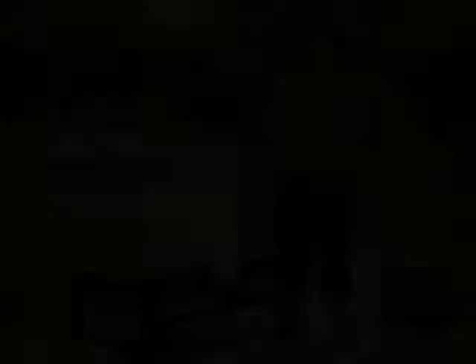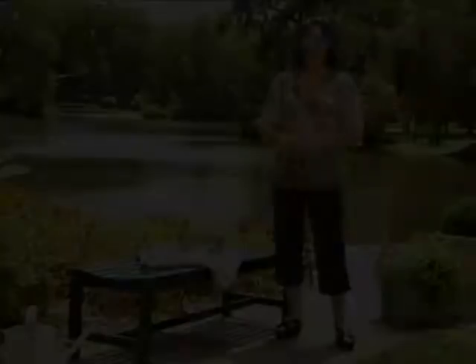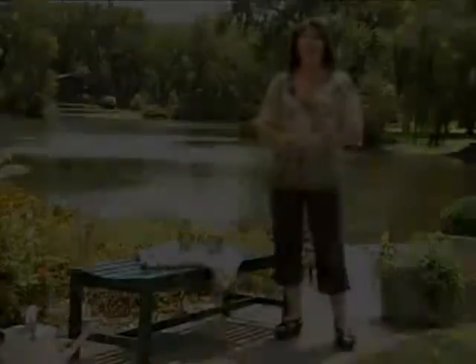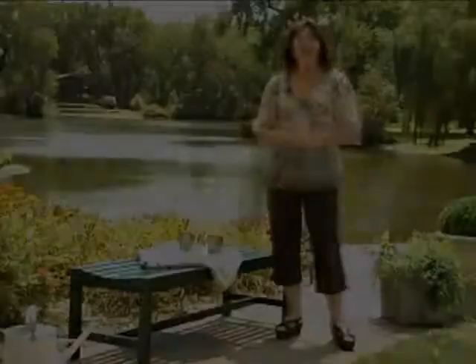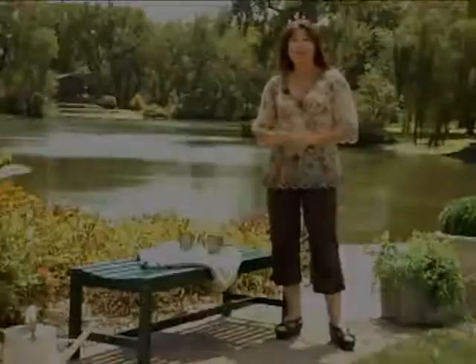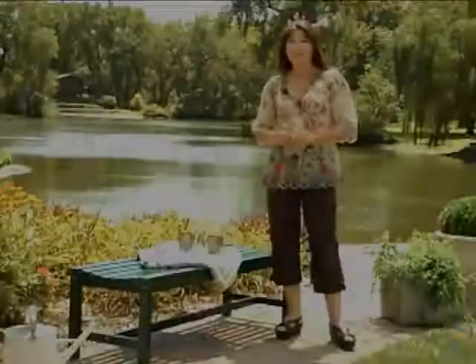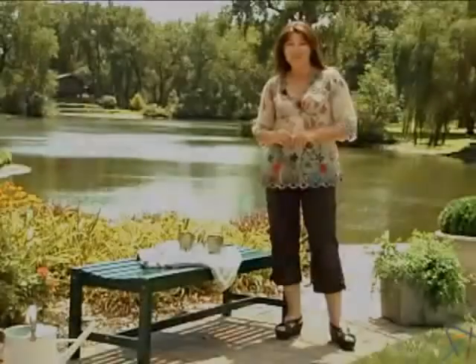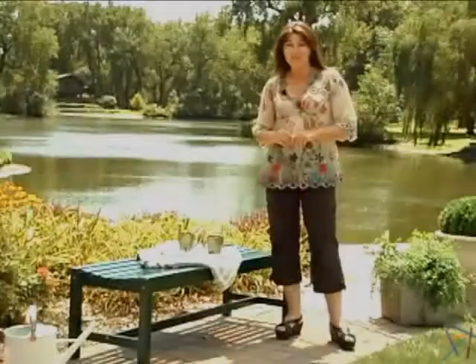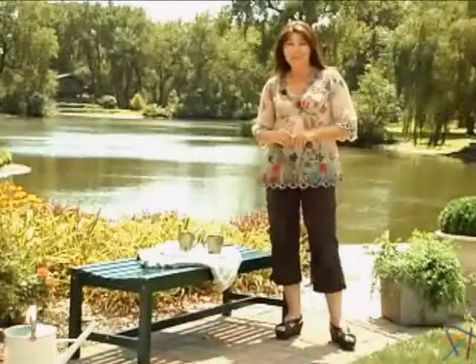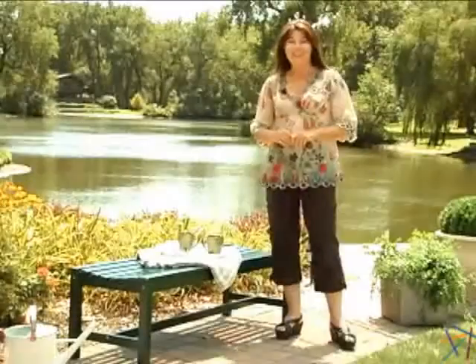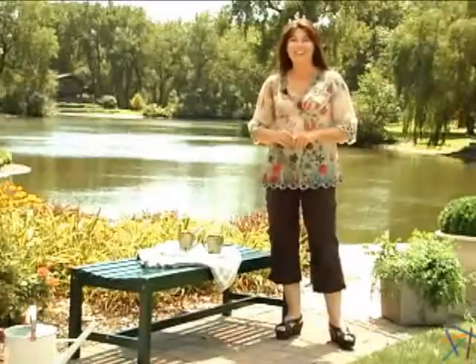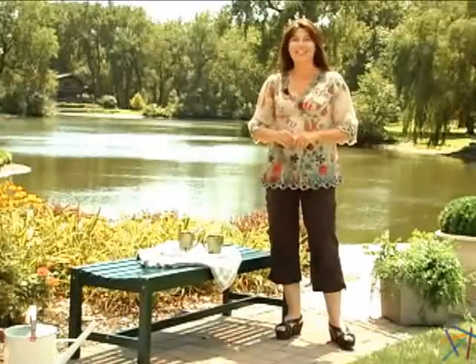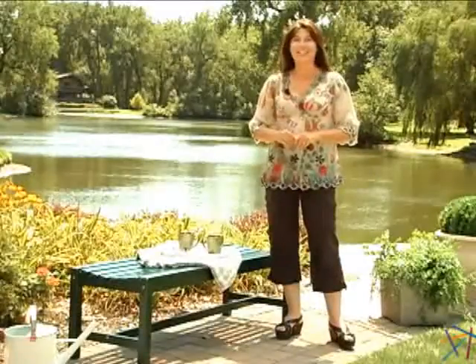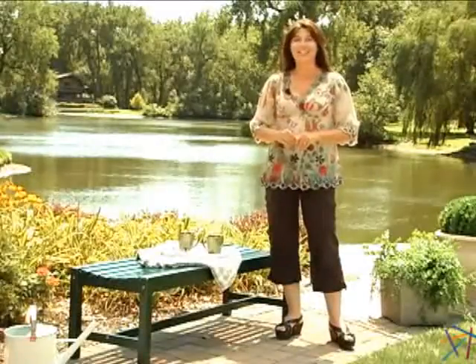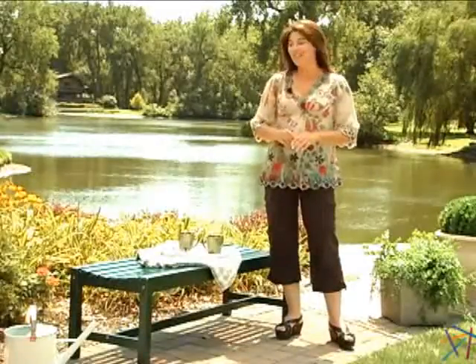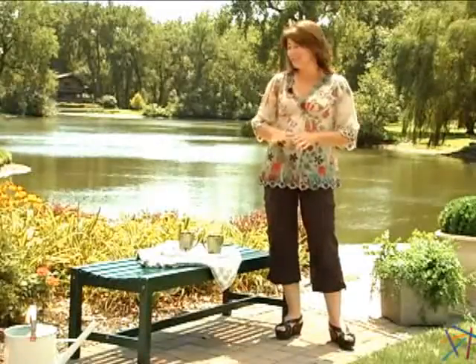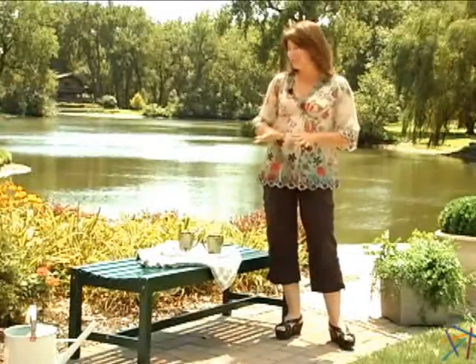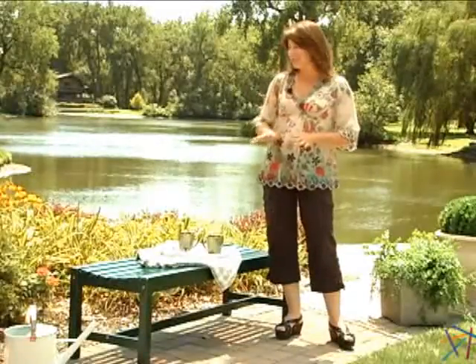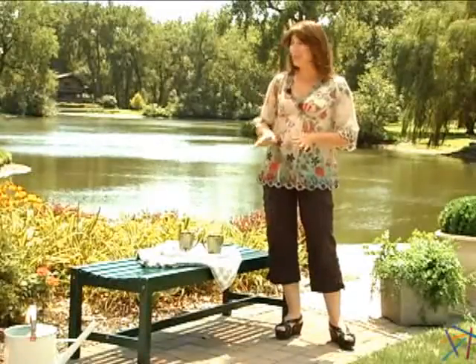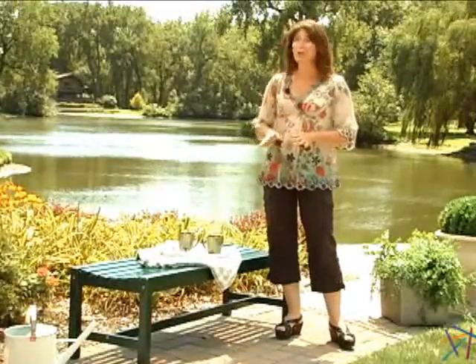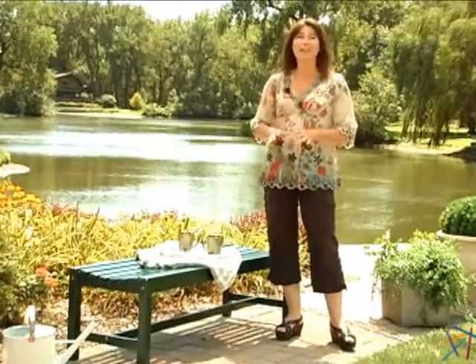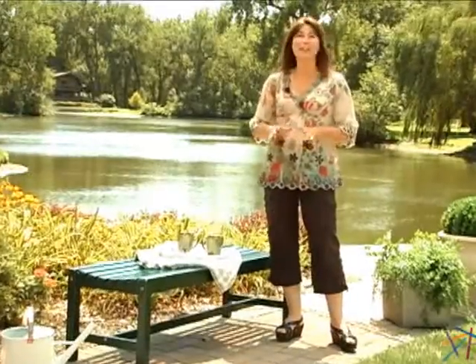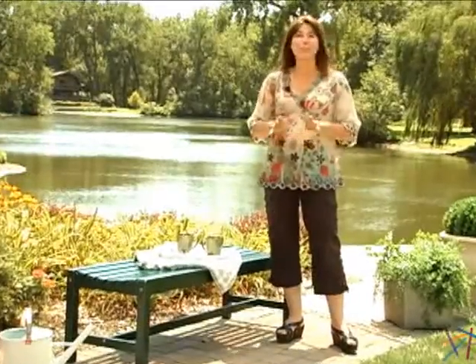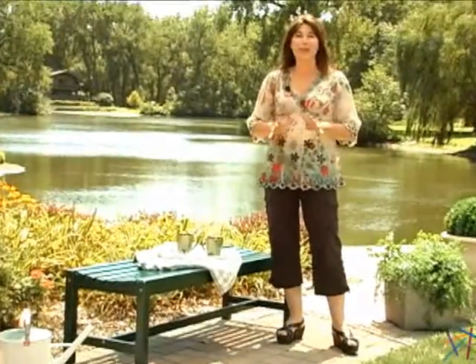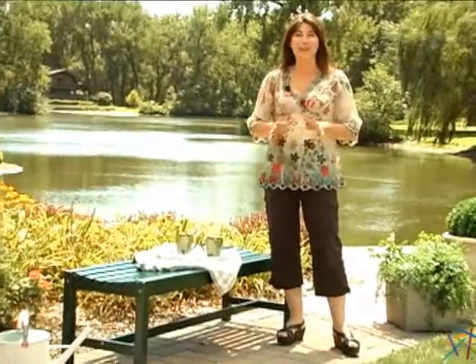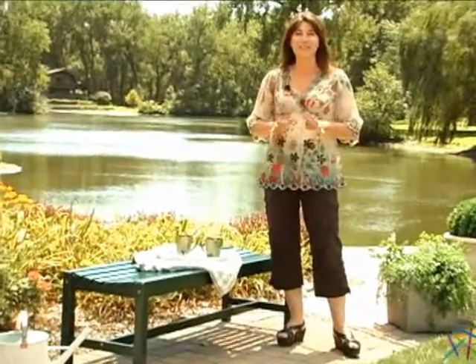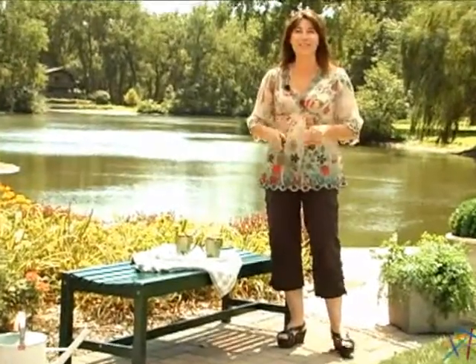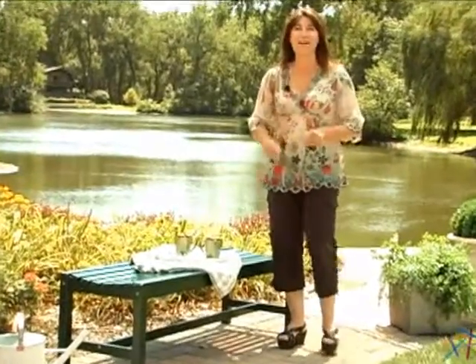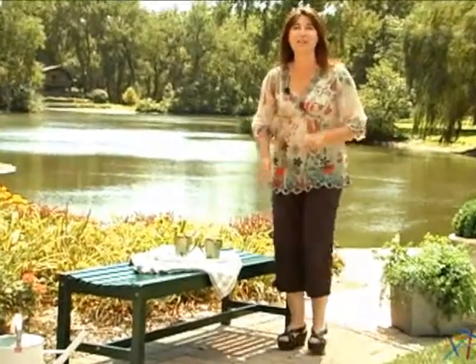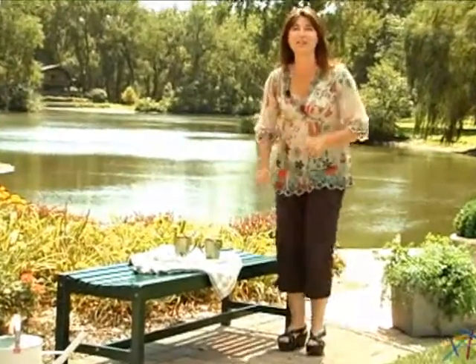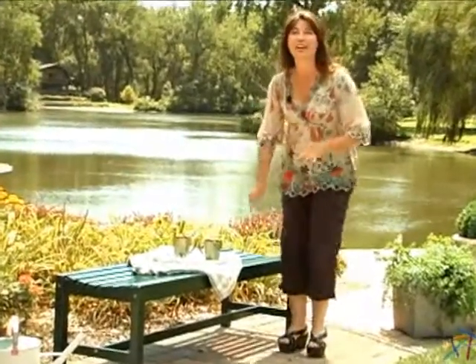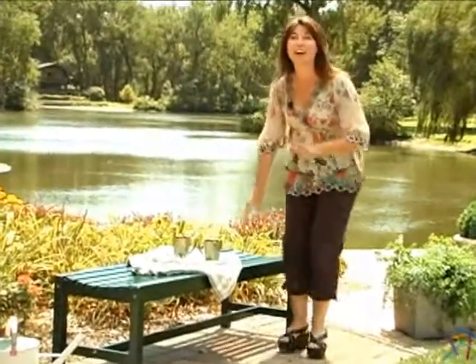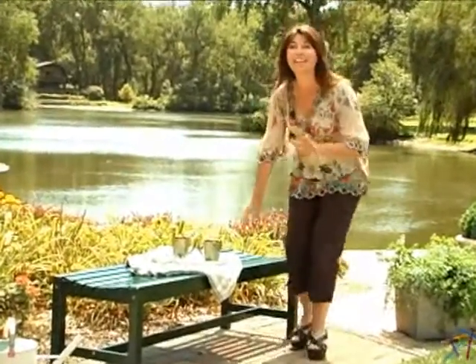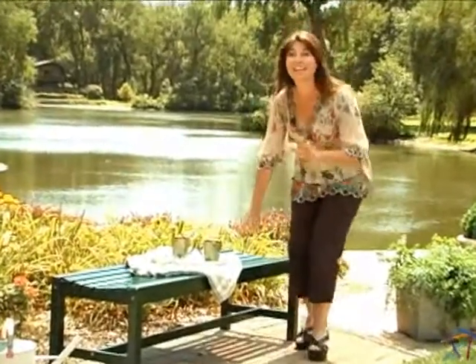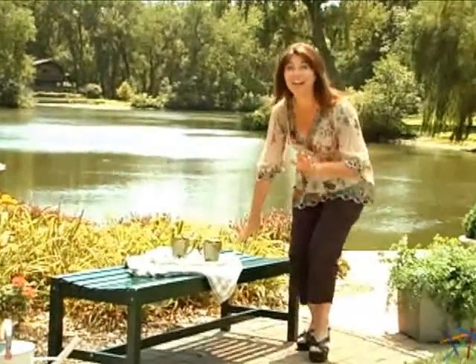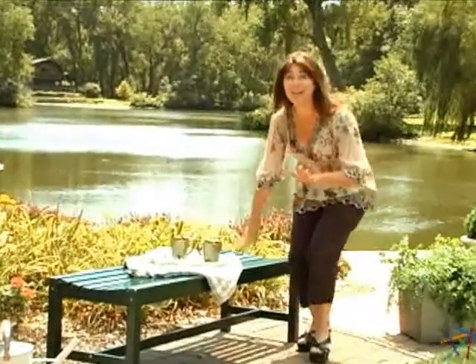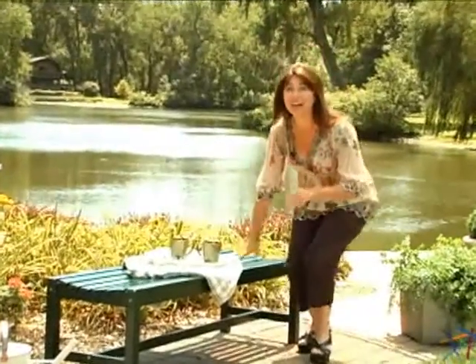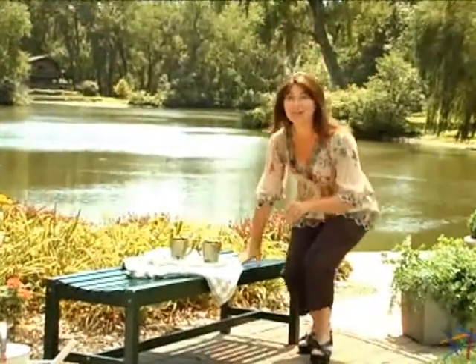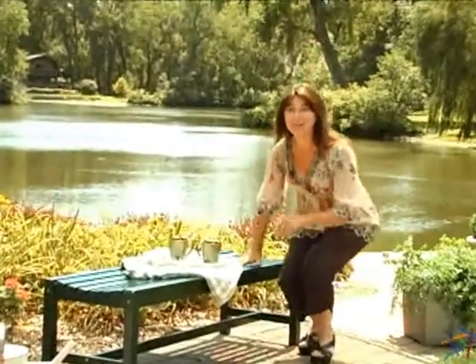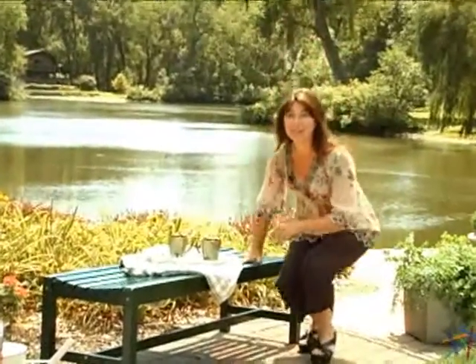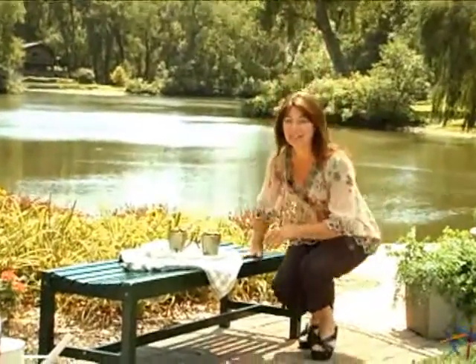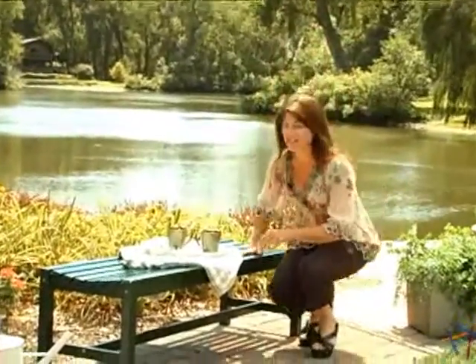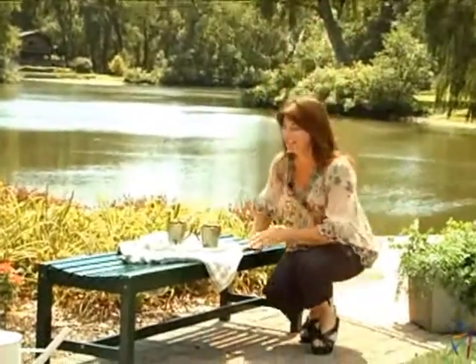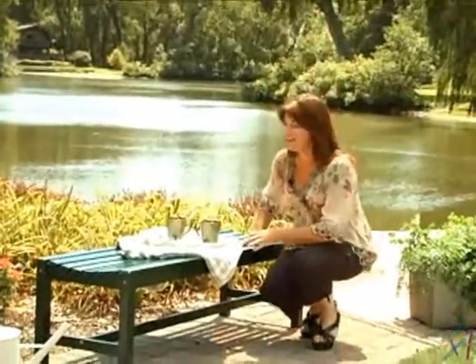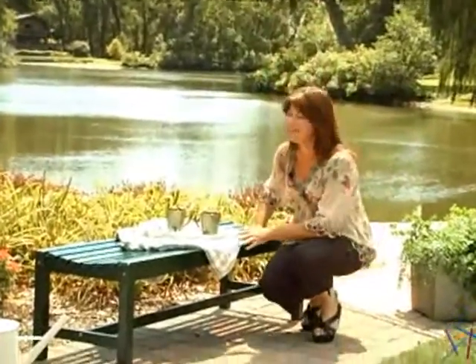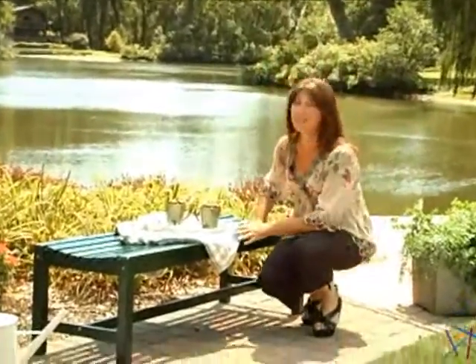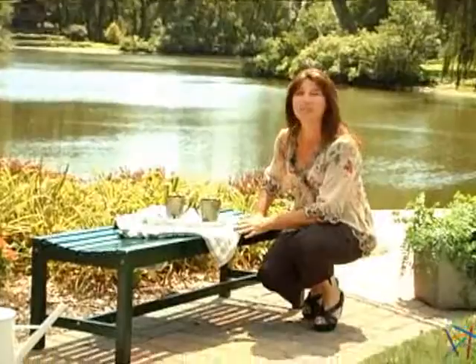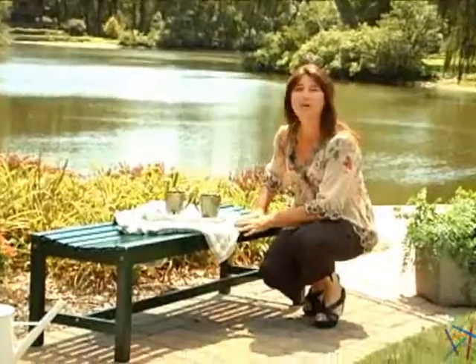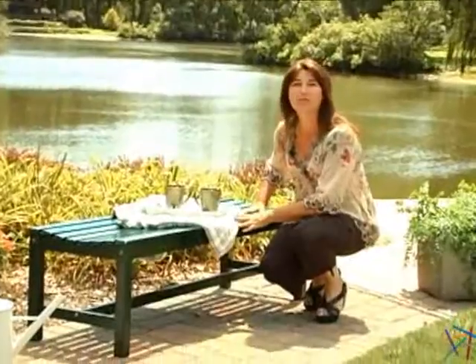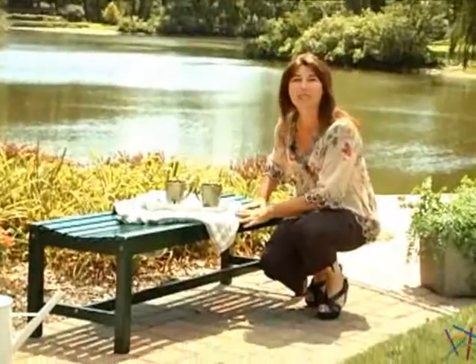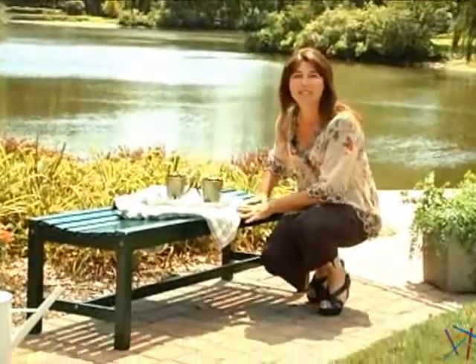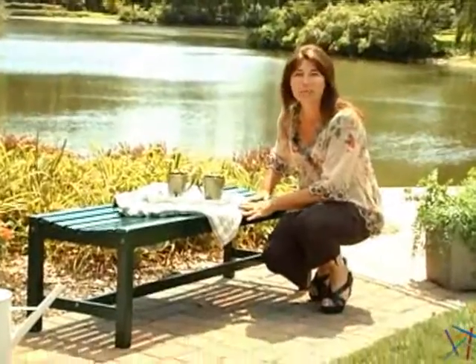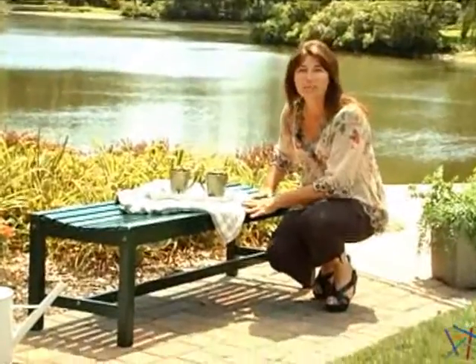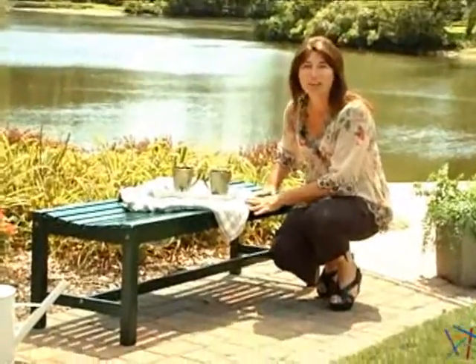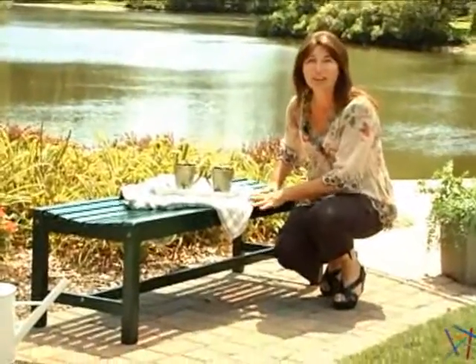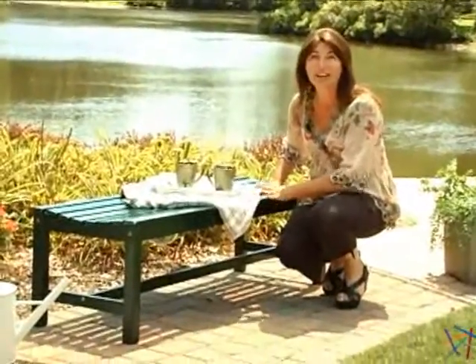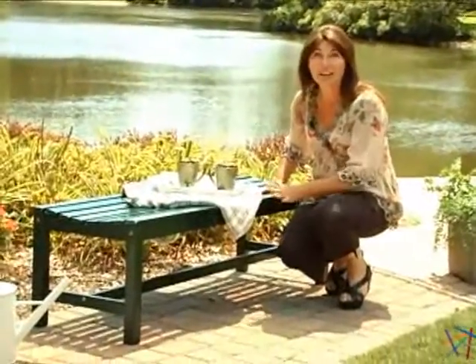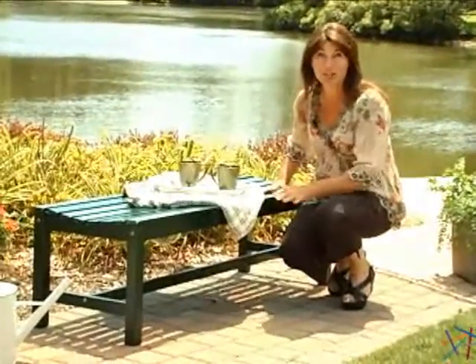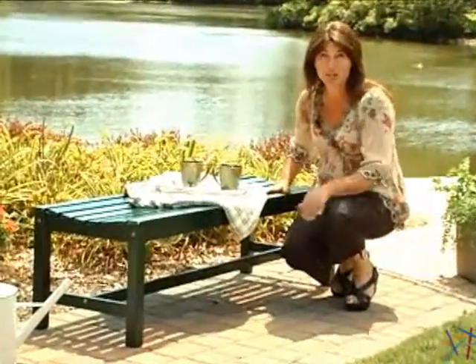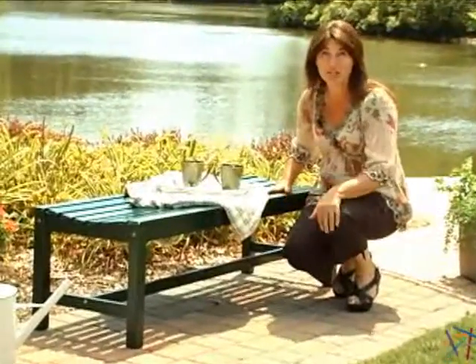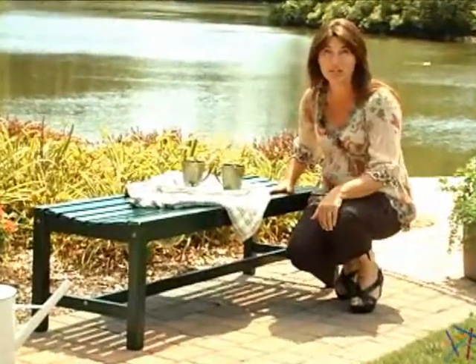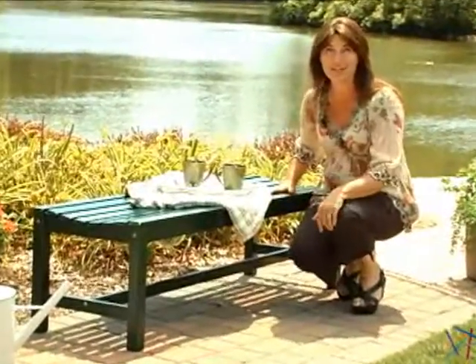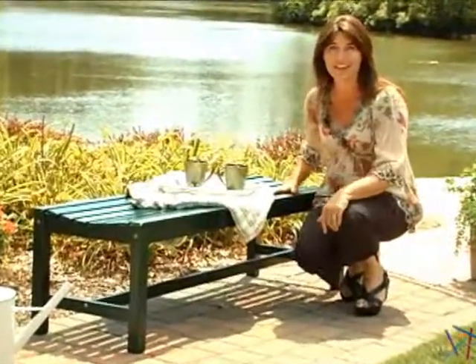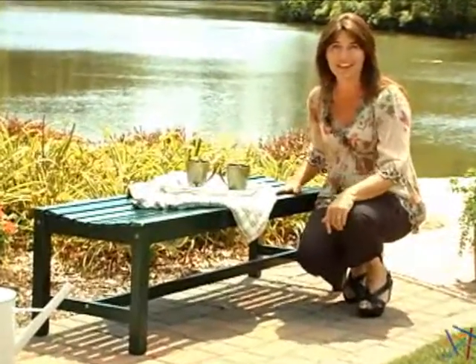Hi, I'm Kelly with Hayneedle, and this is the Rorick Backless Bench. I love how this piece fits both contemporary and traditional settings.